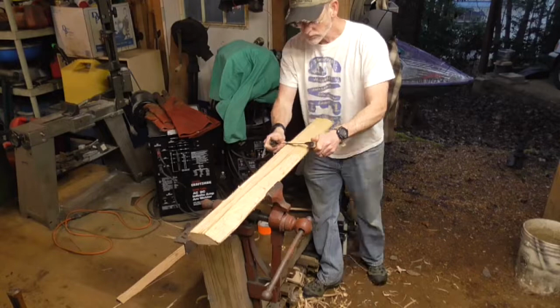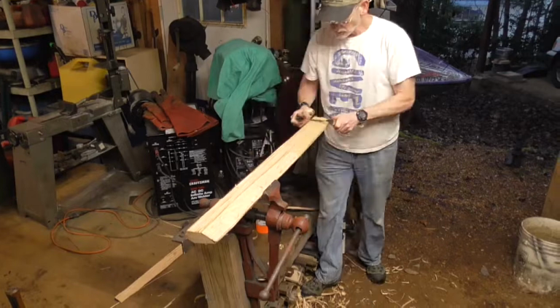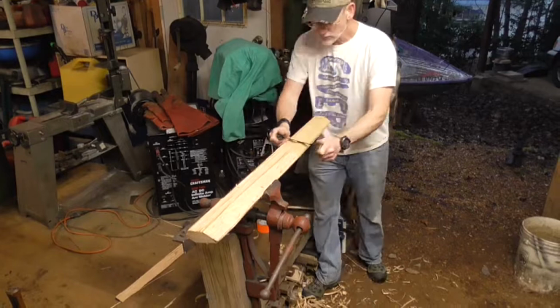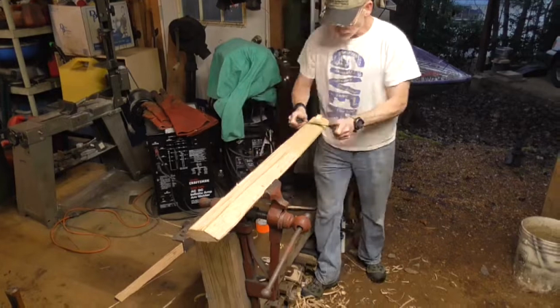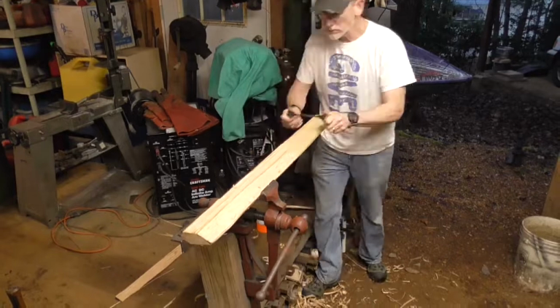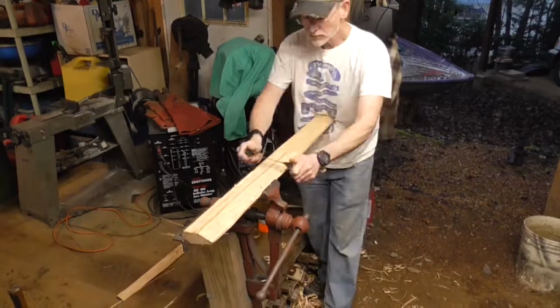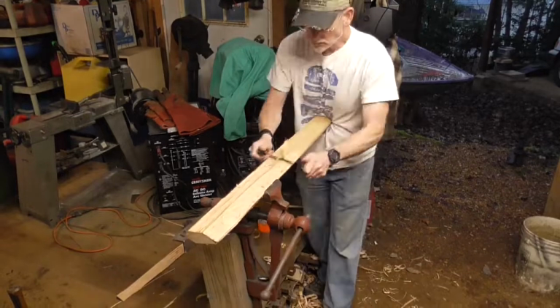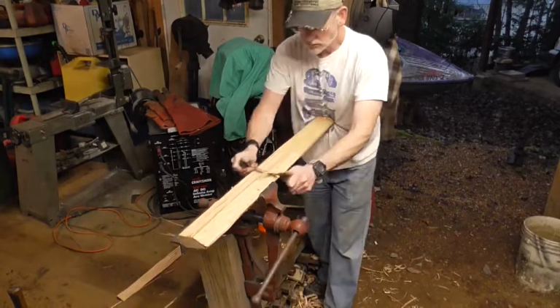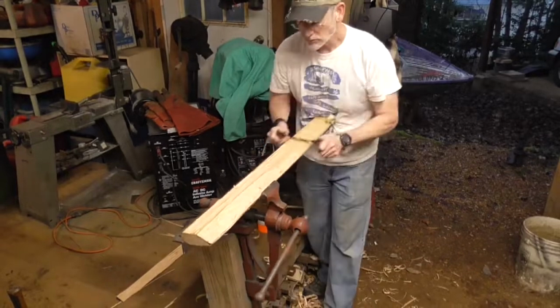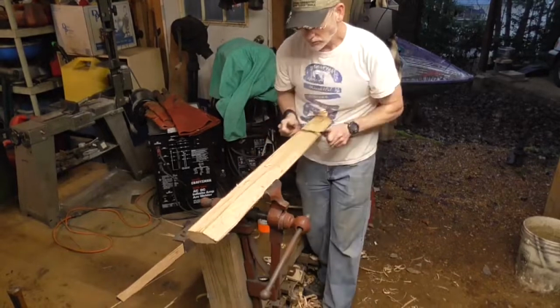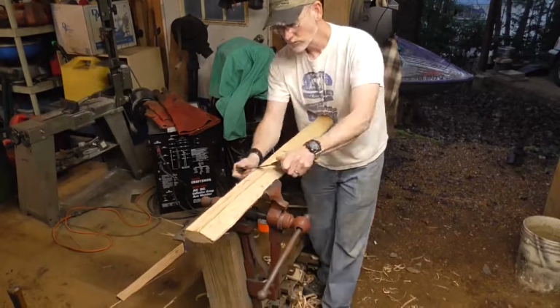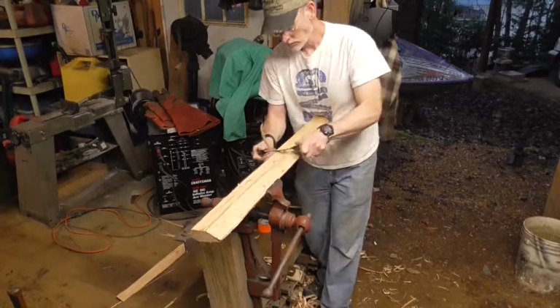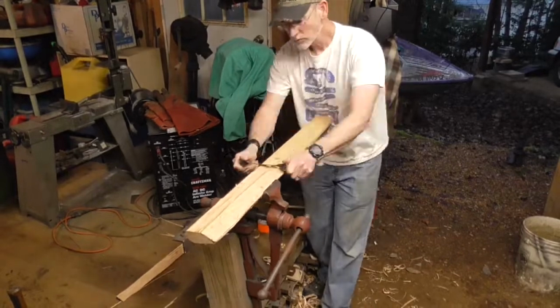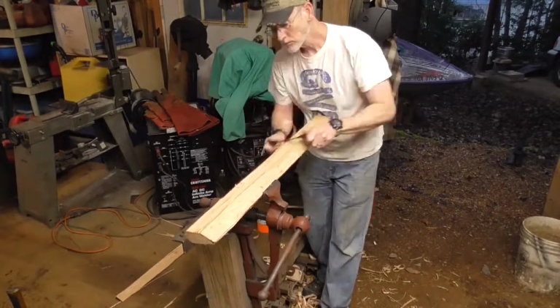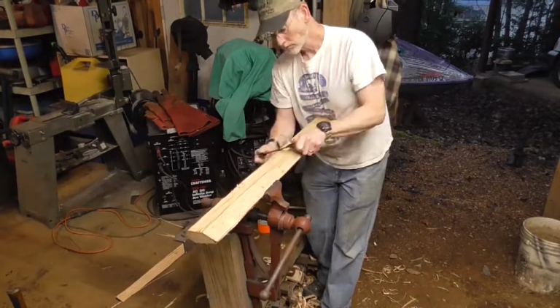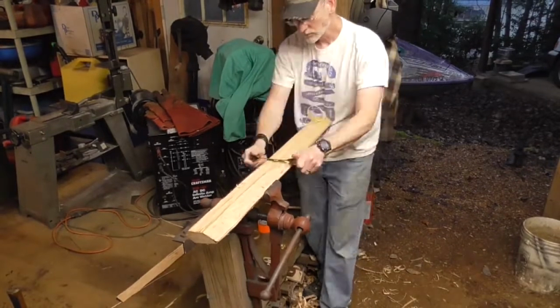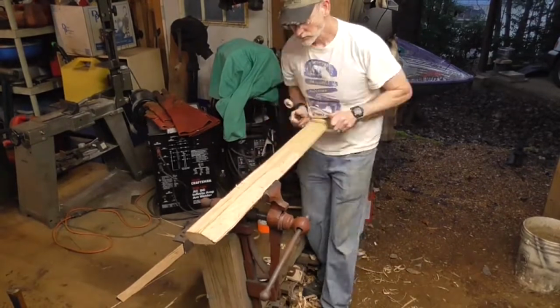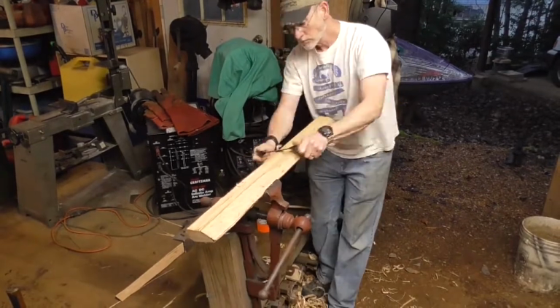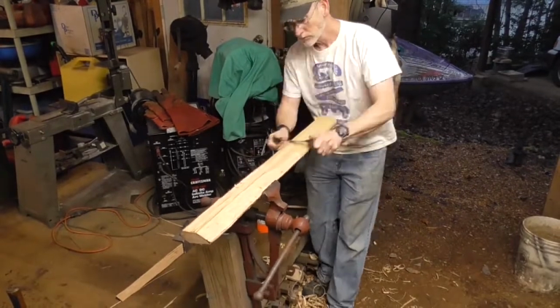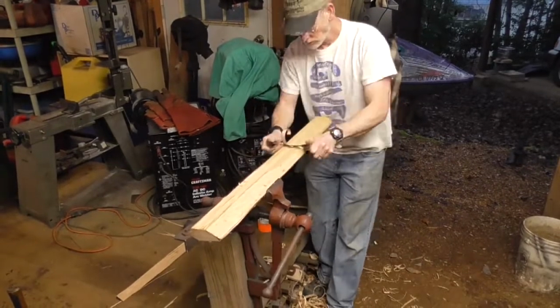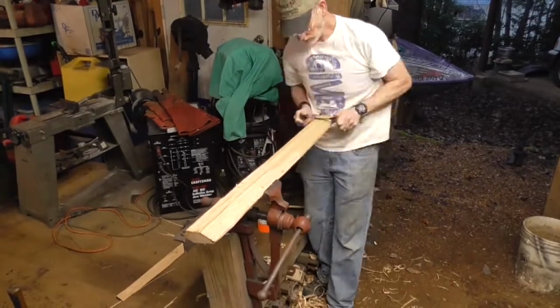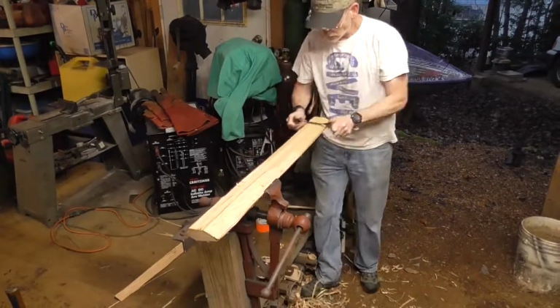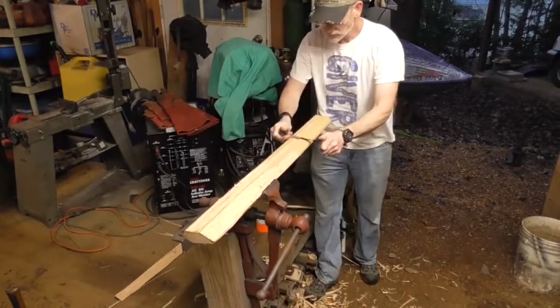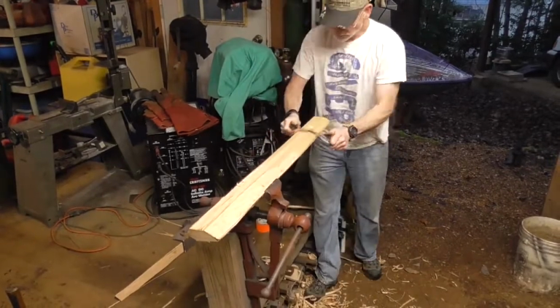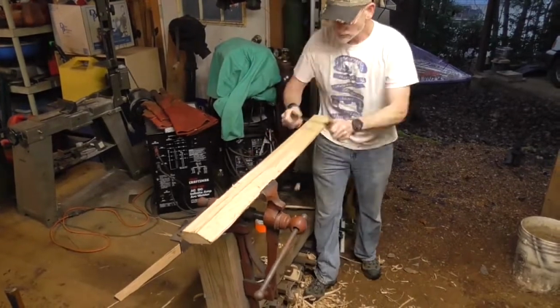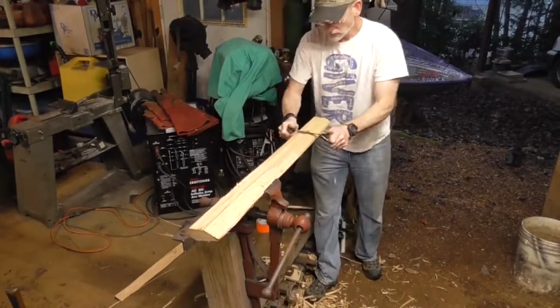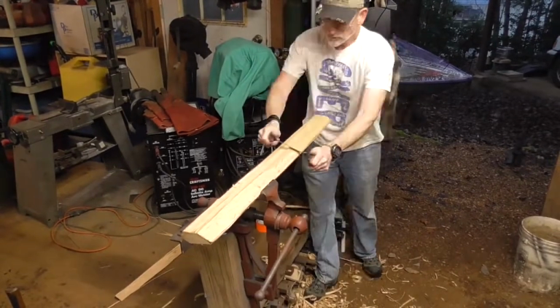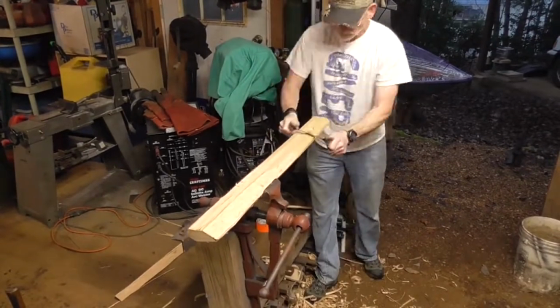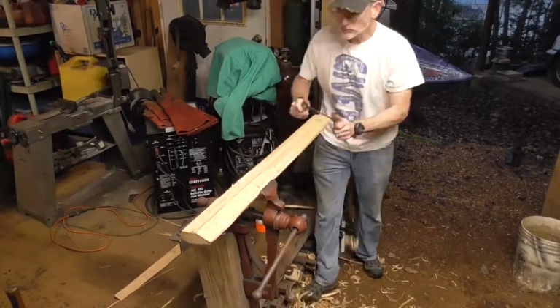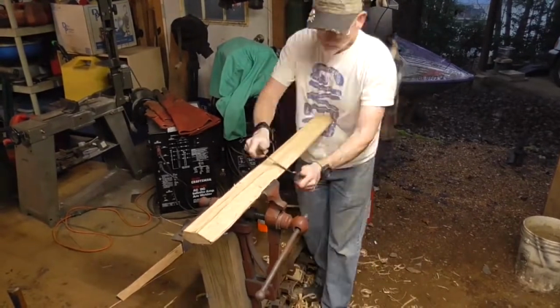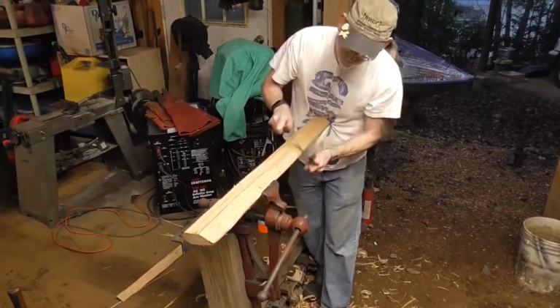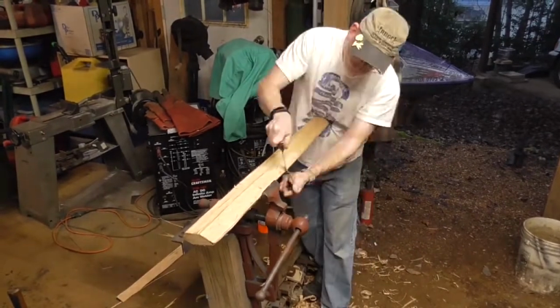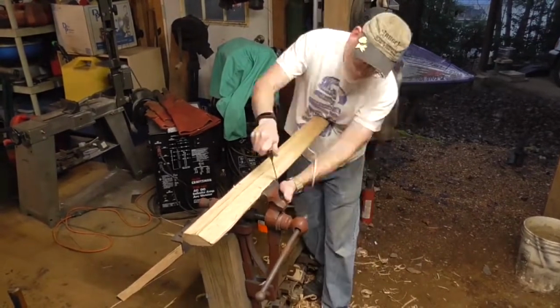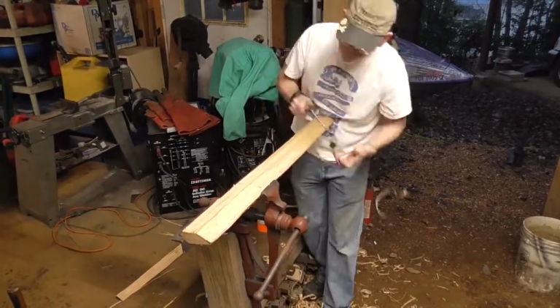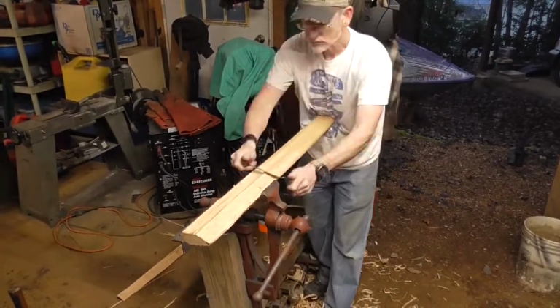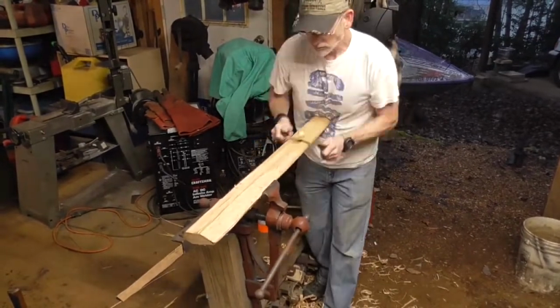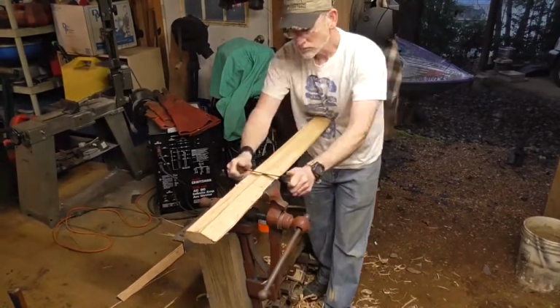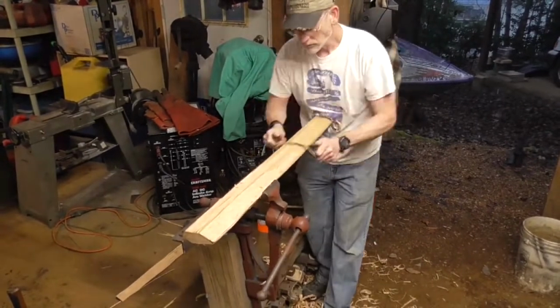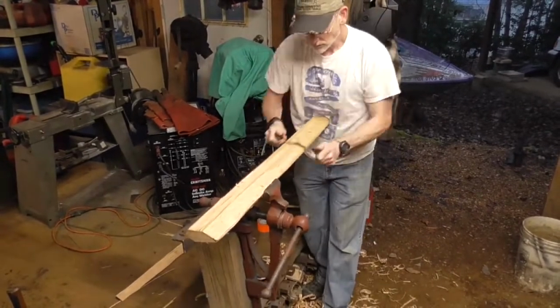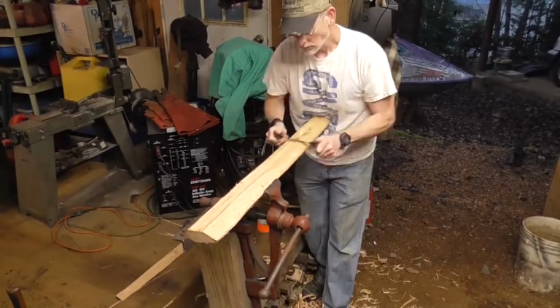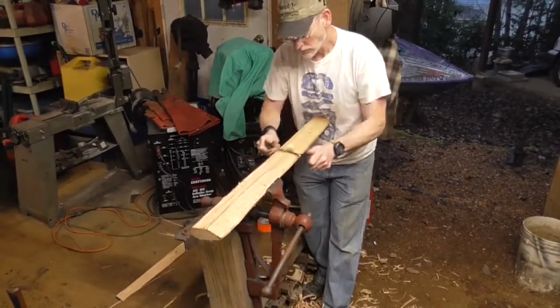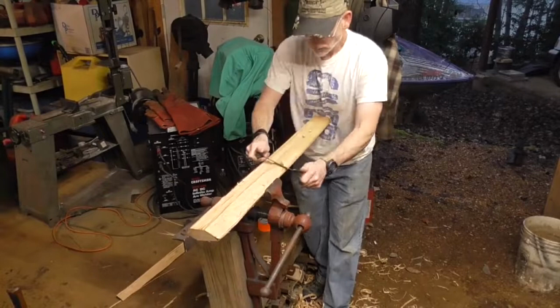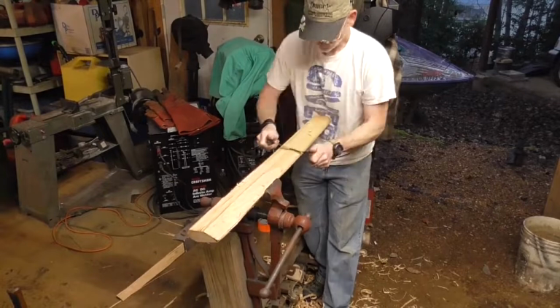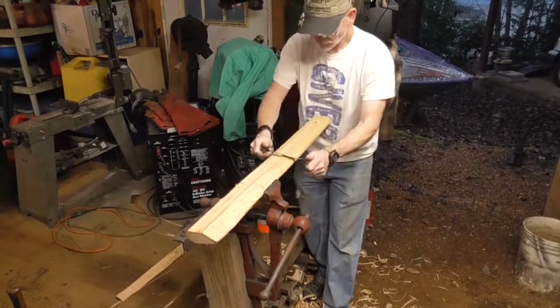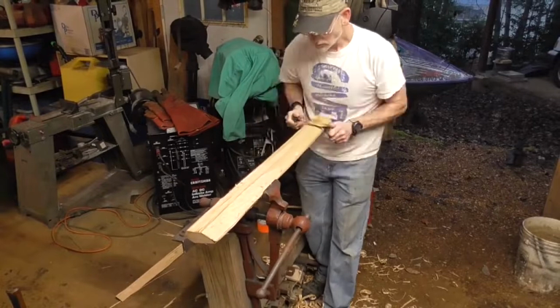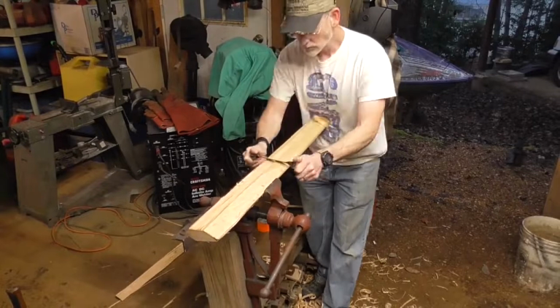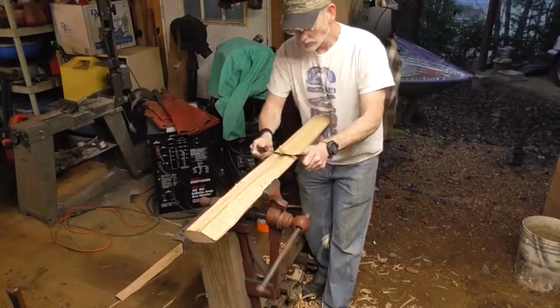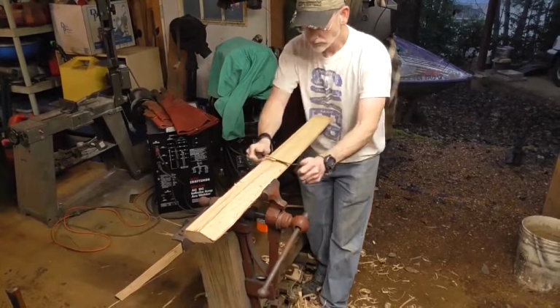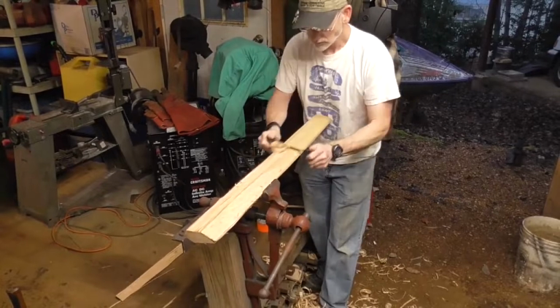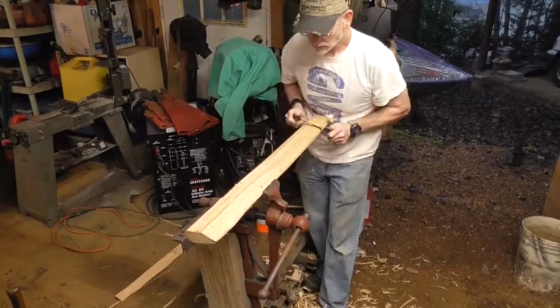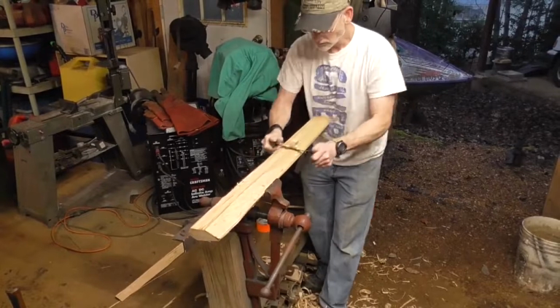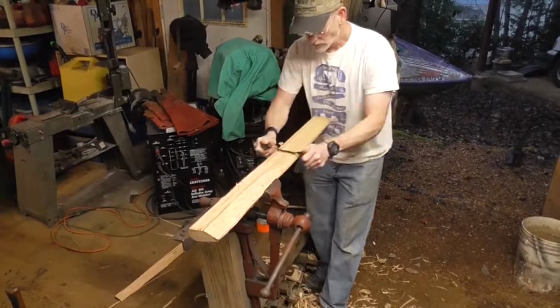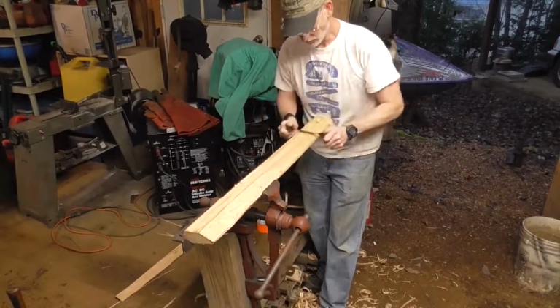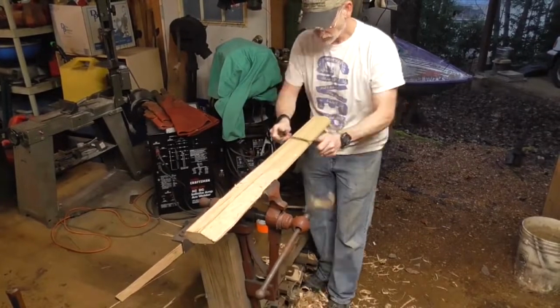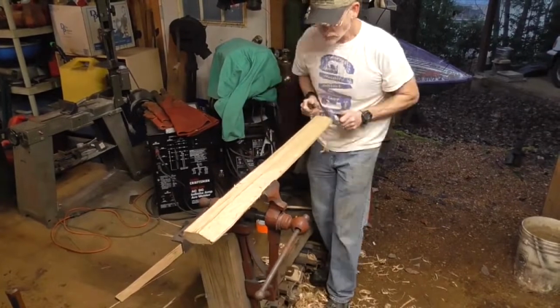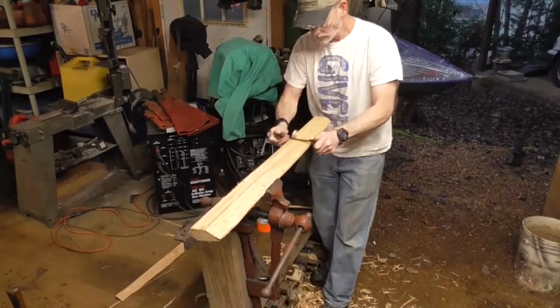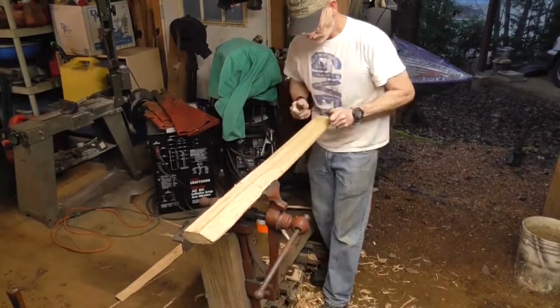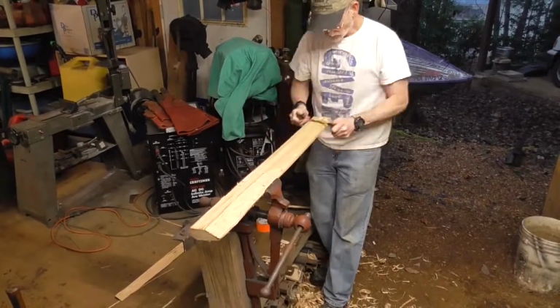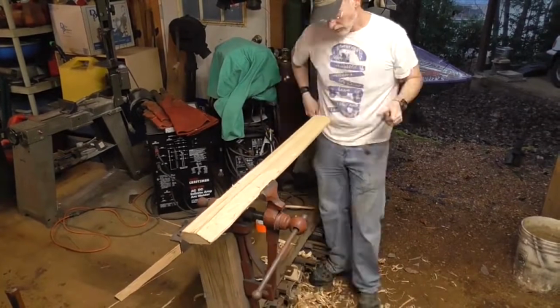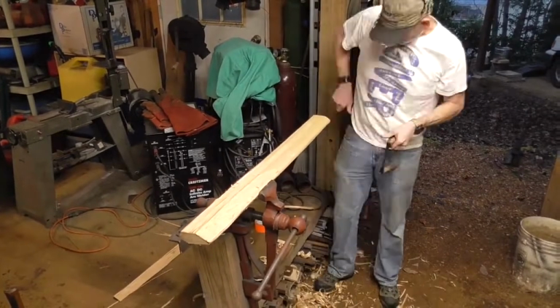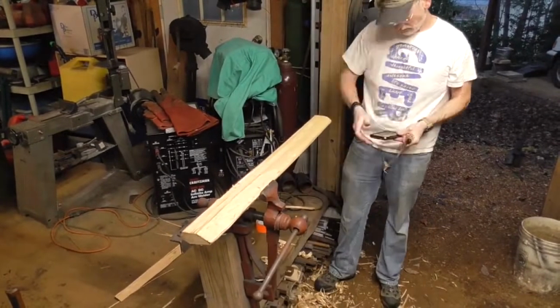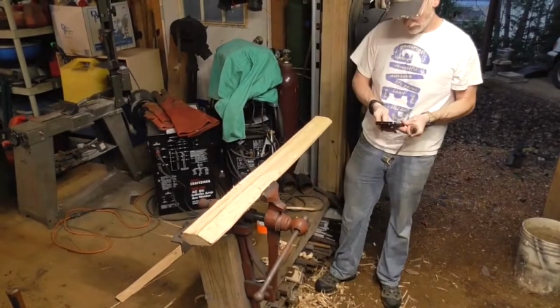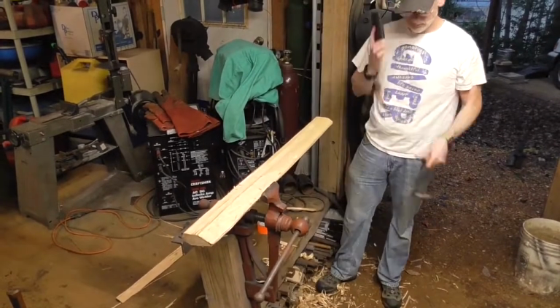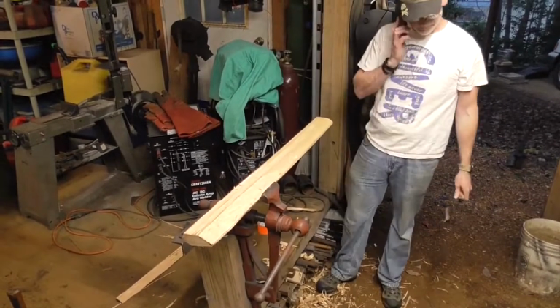Hey everybody, welcome back. Today in the shed we're making a handle for a double-sided axe head that I got from a friend.